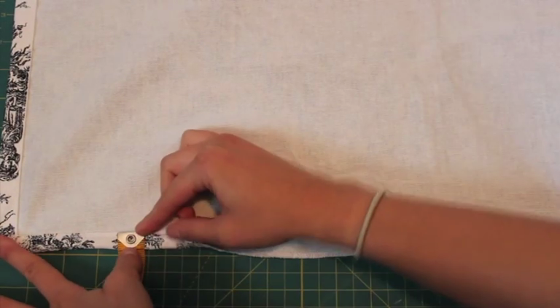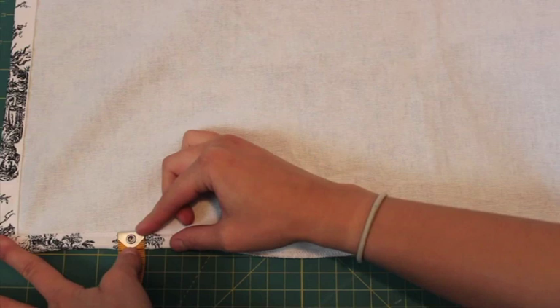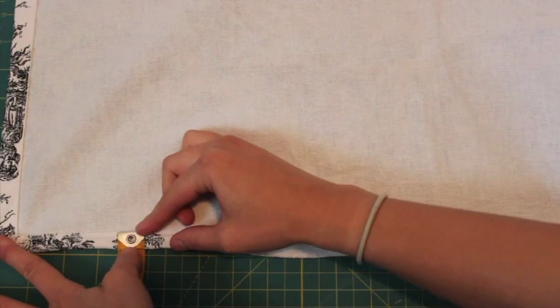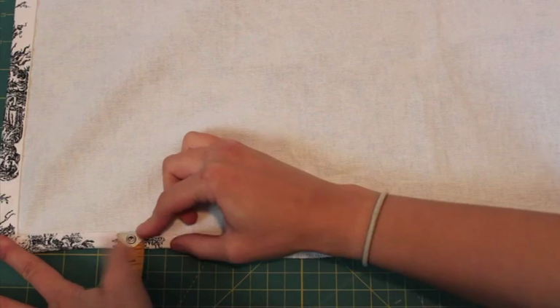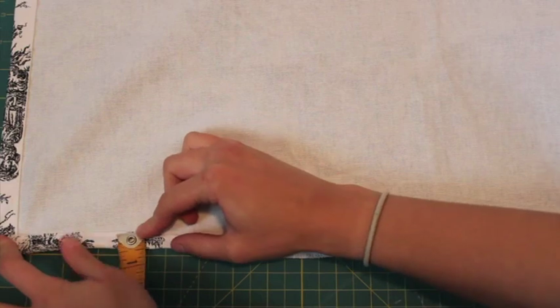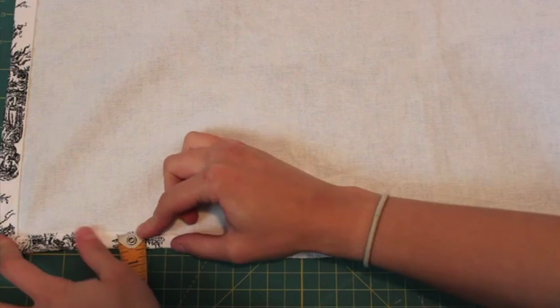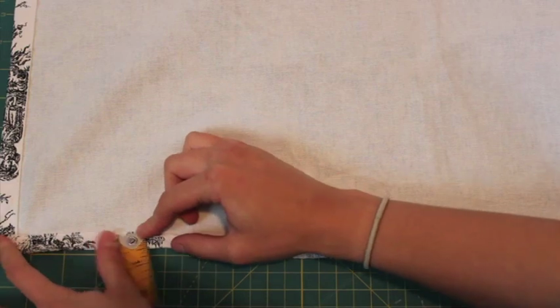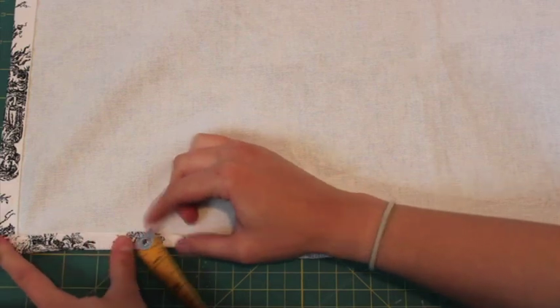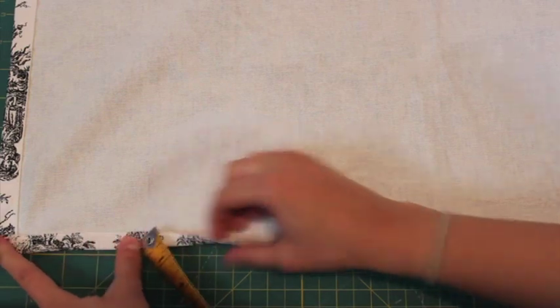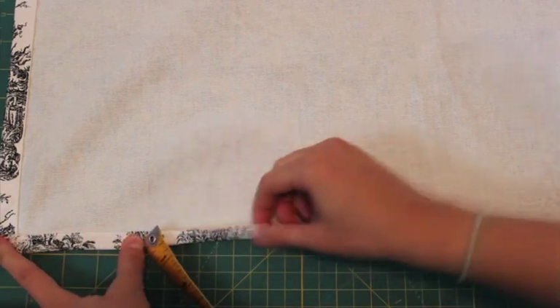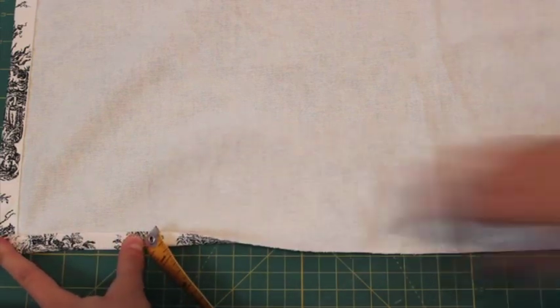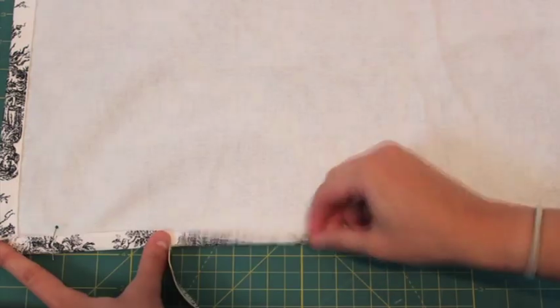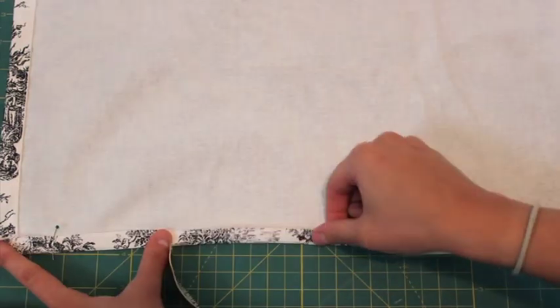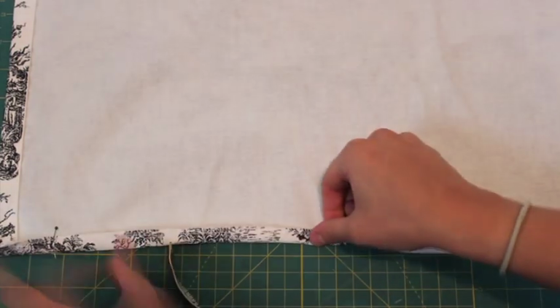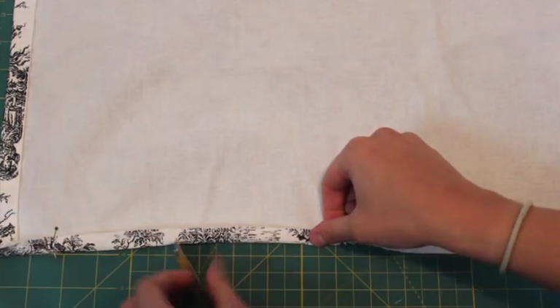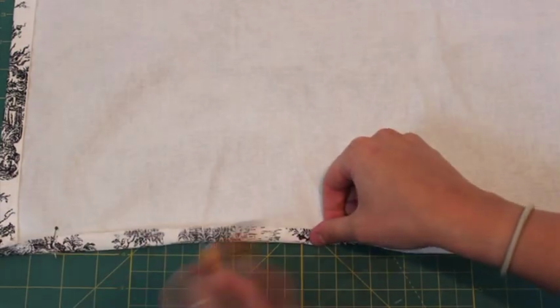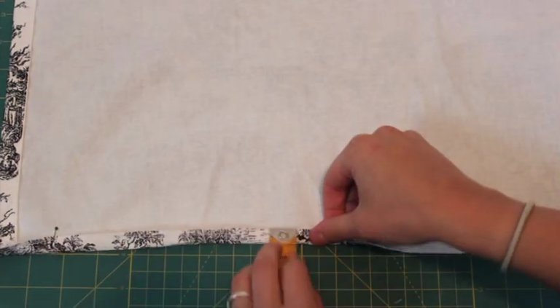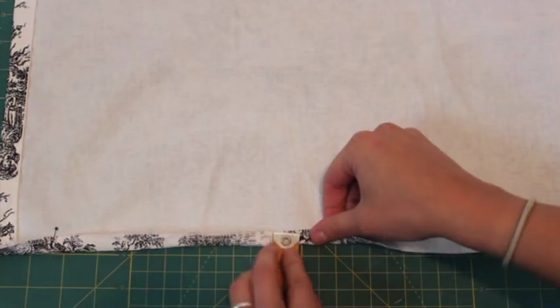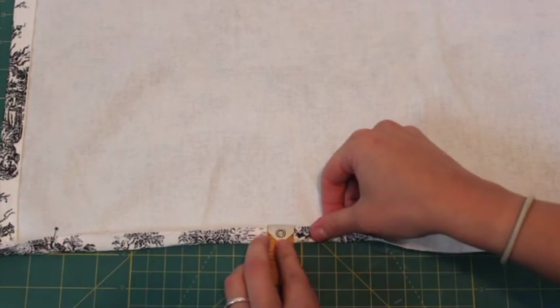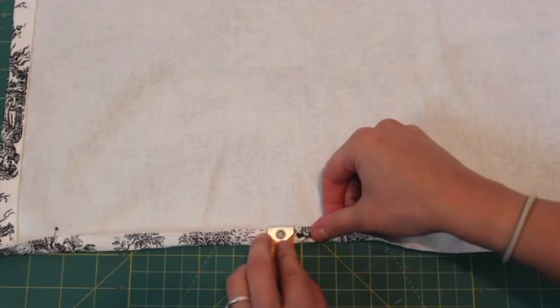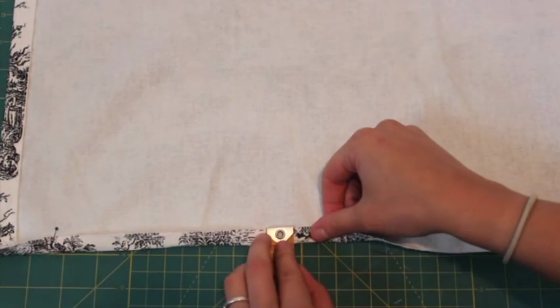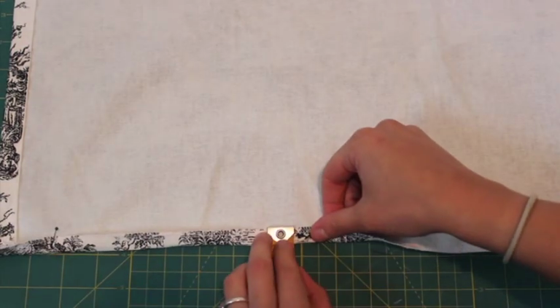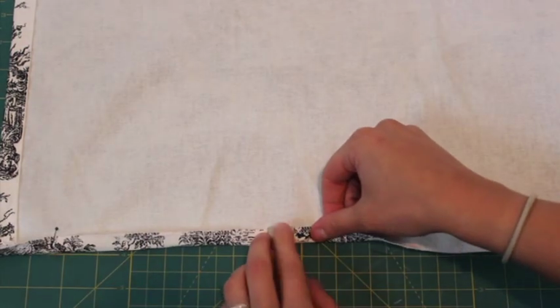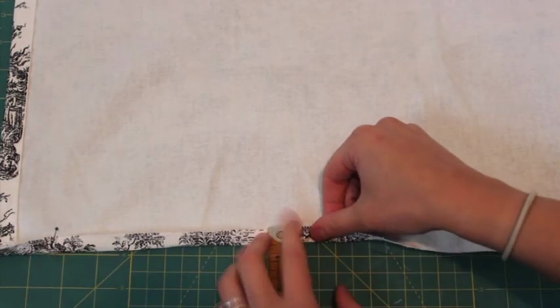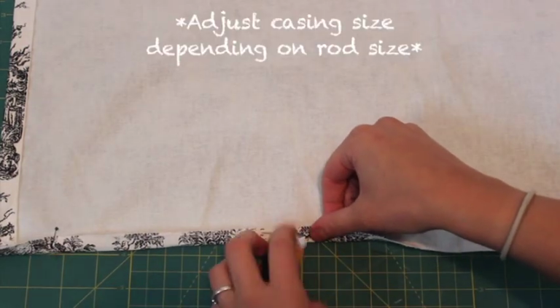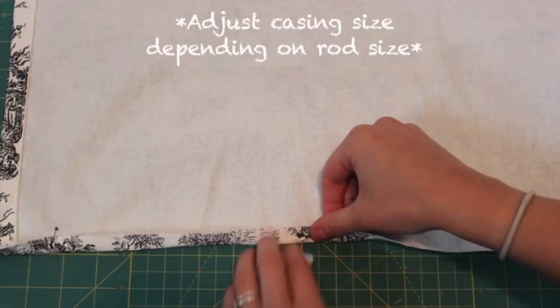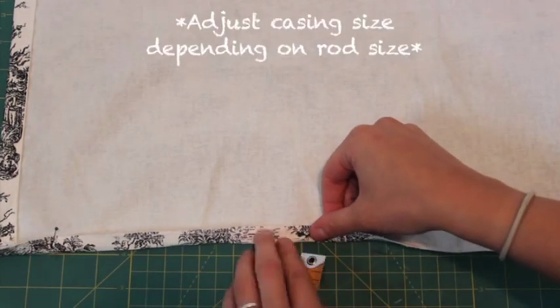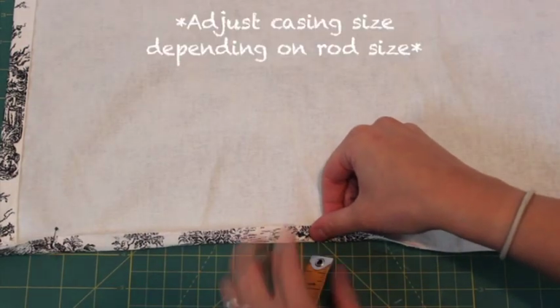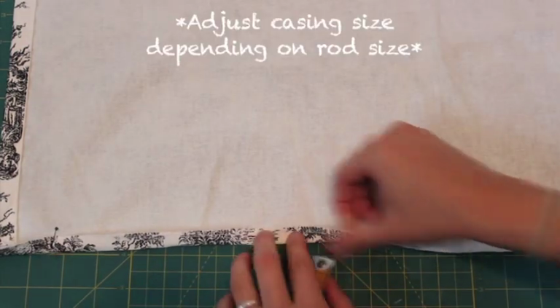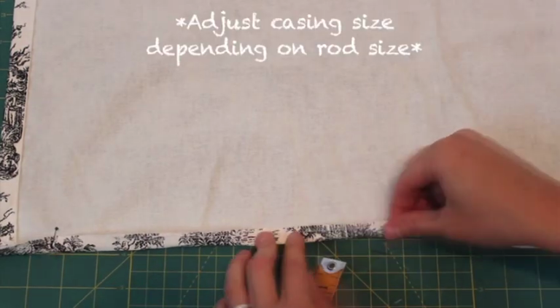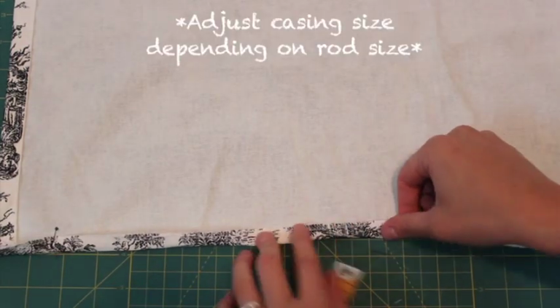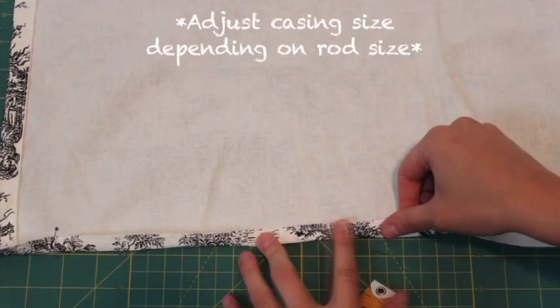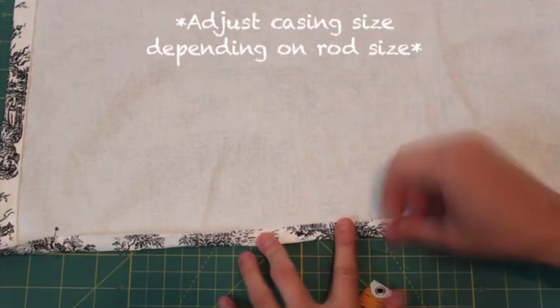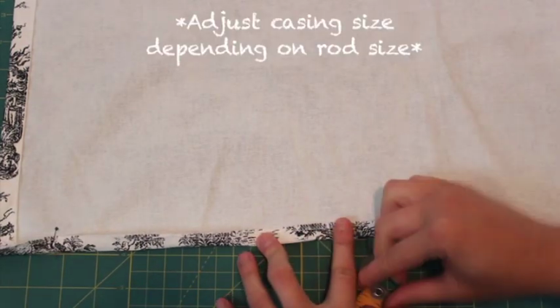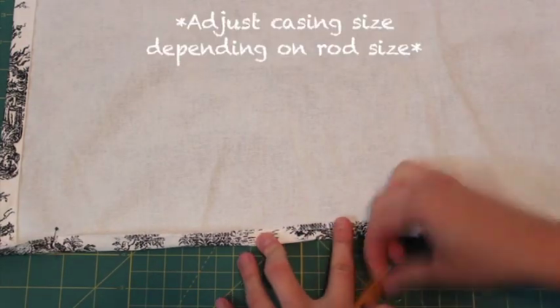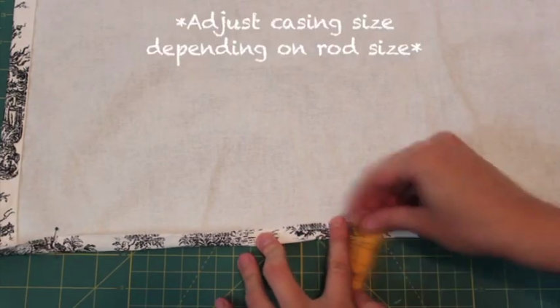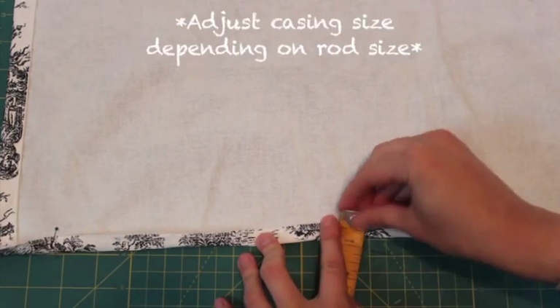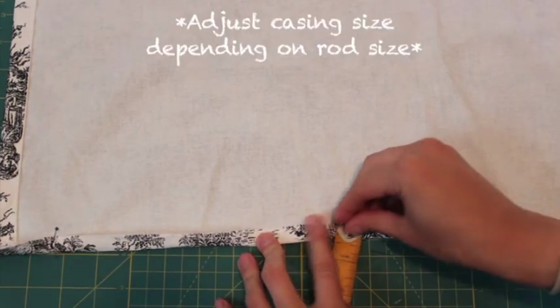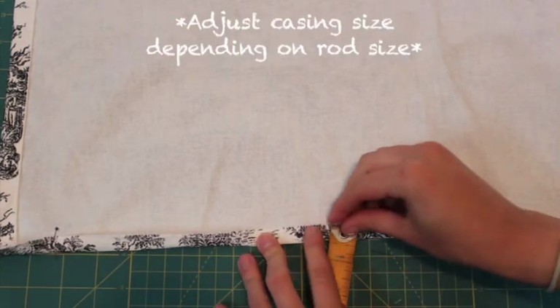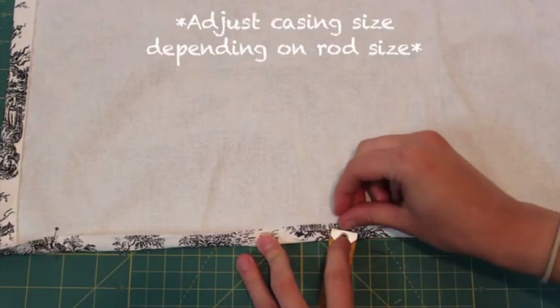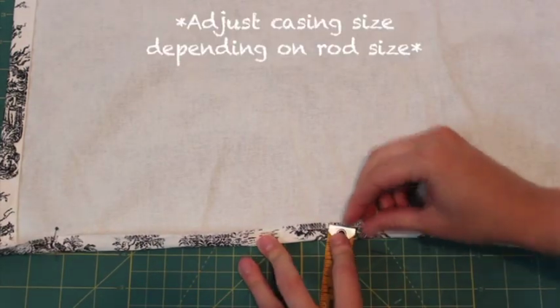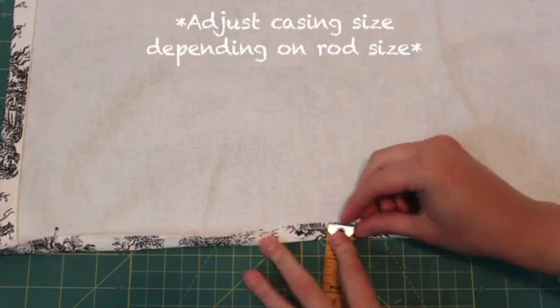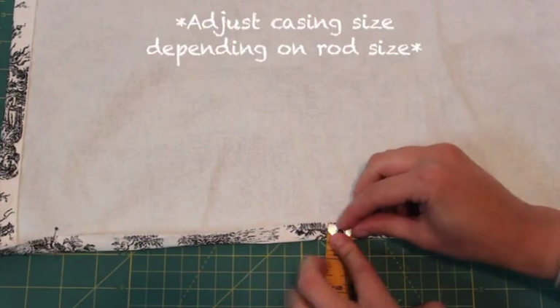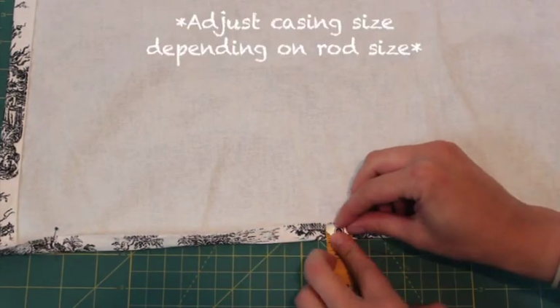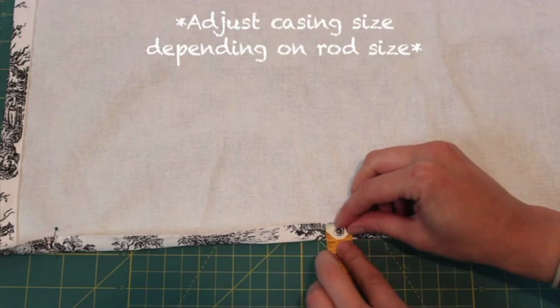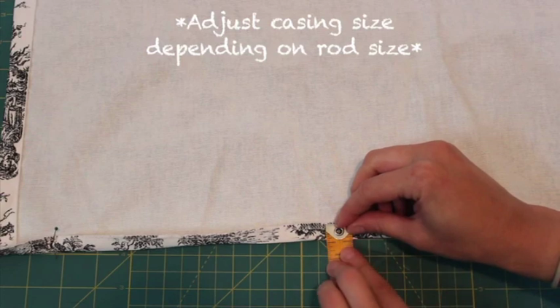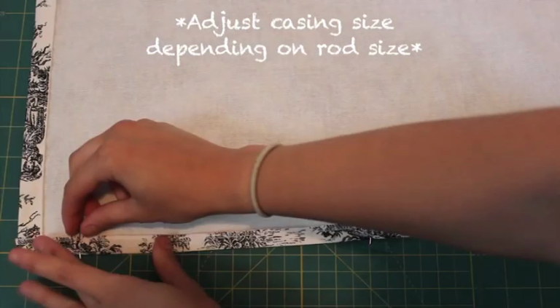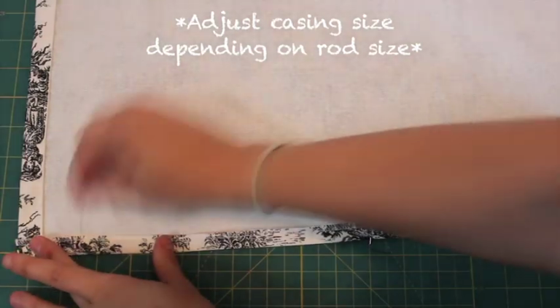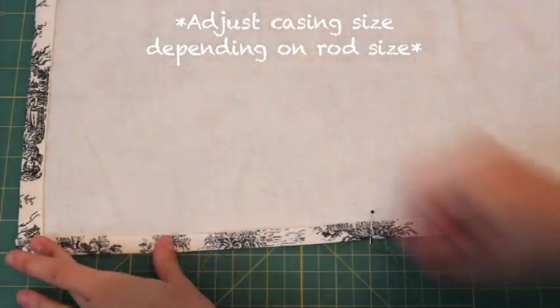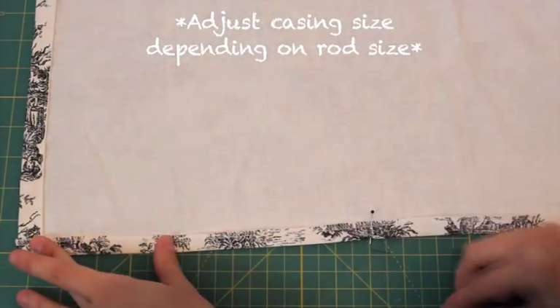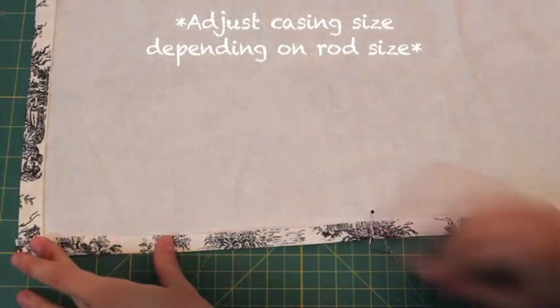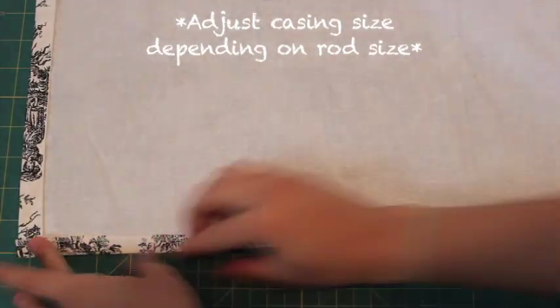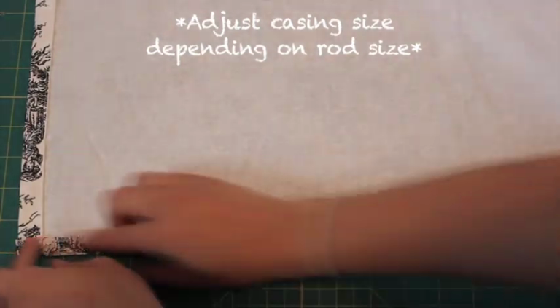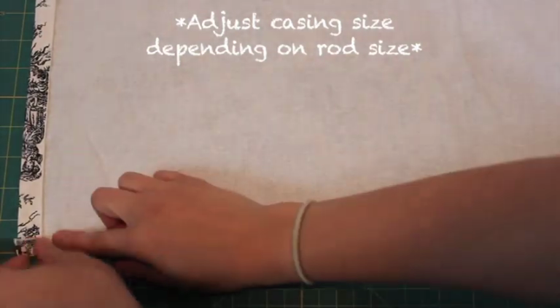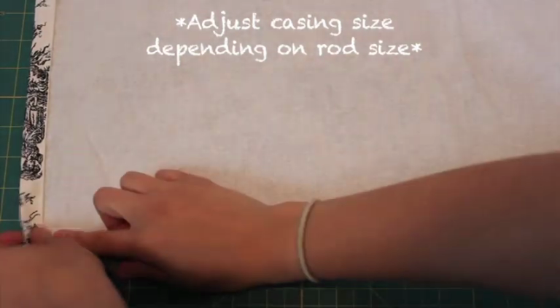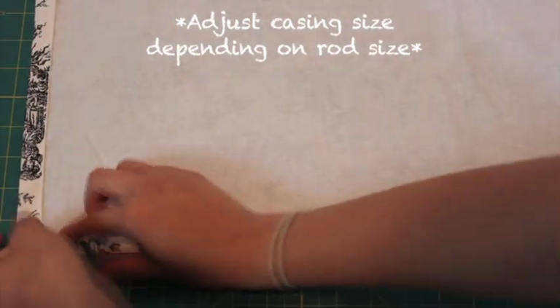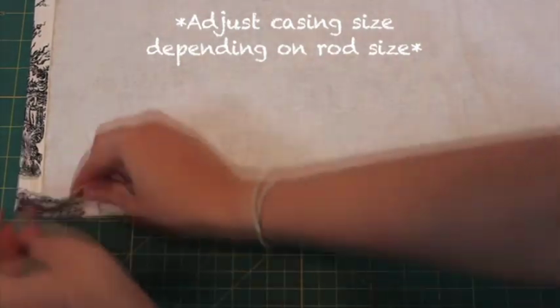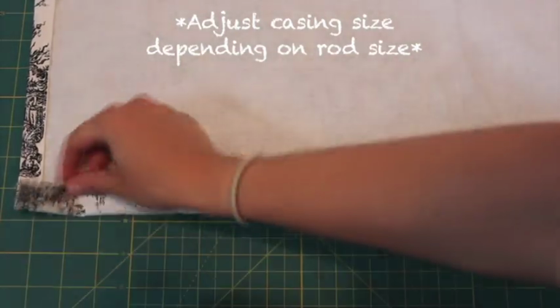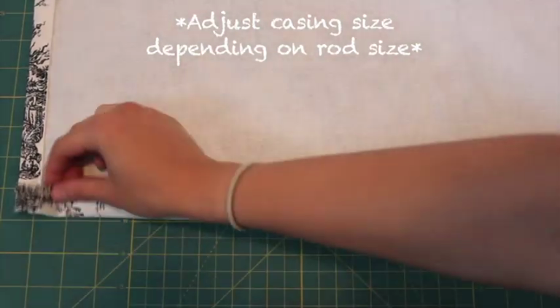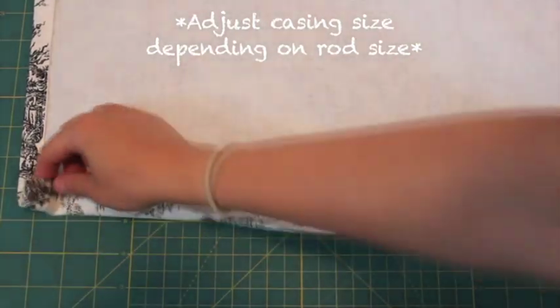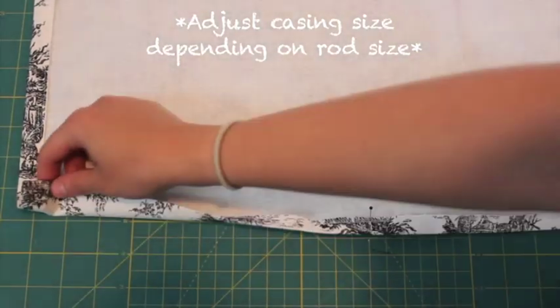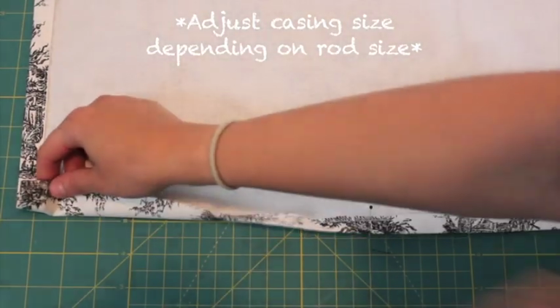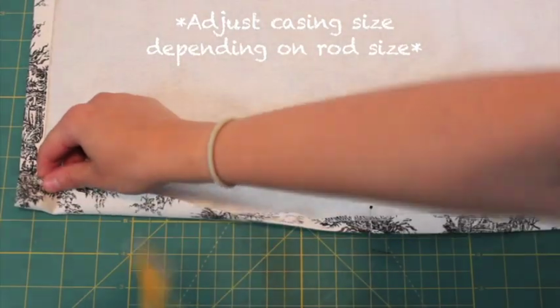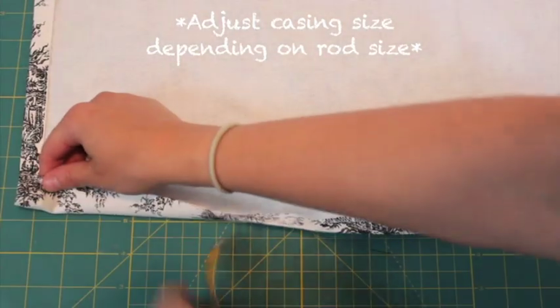For the top casing, turn under half an inch, iron, then turn 1.5 inches, iron and sew.